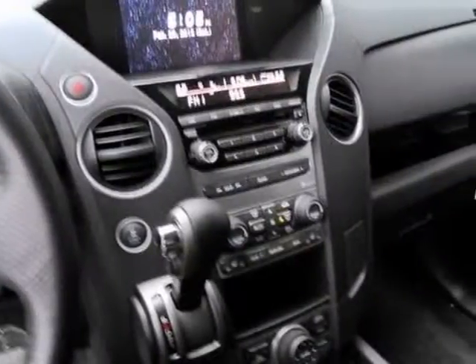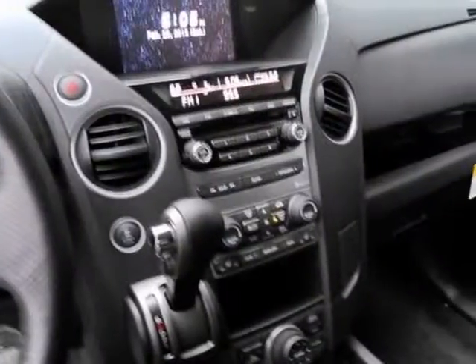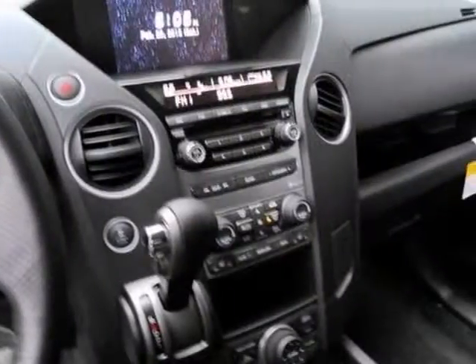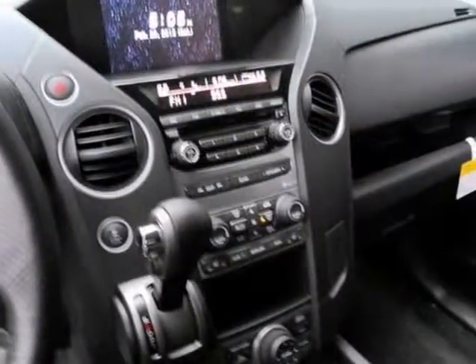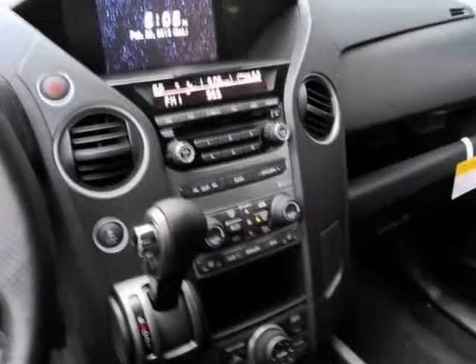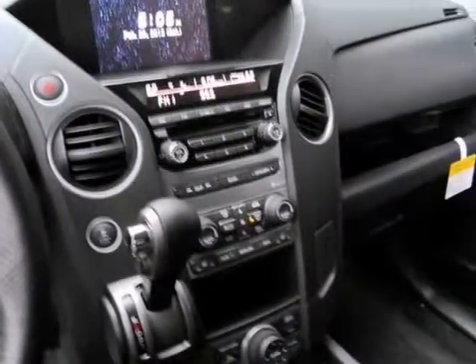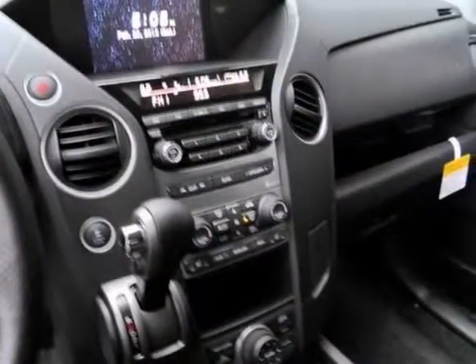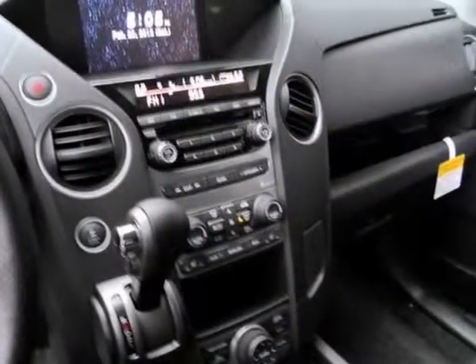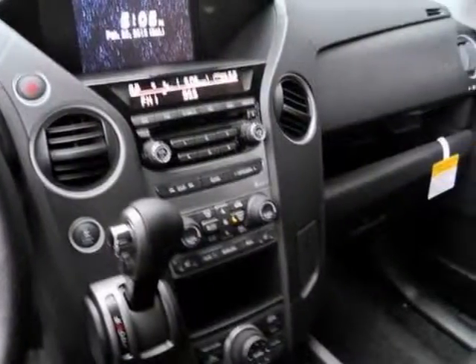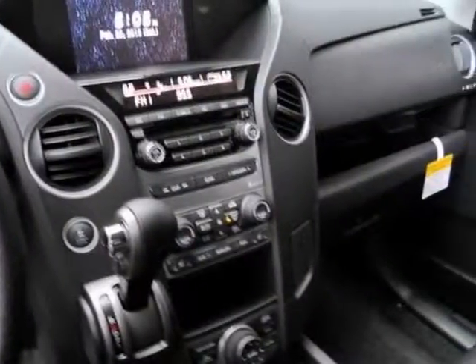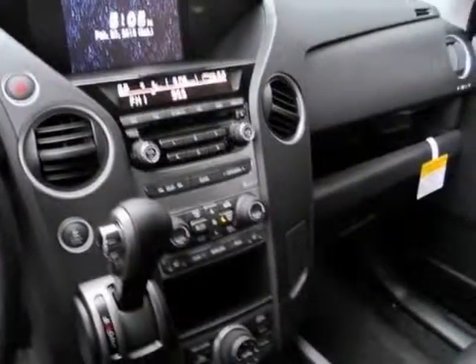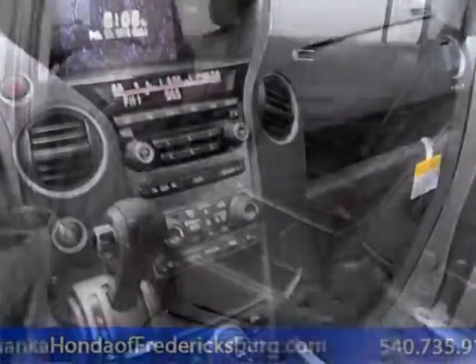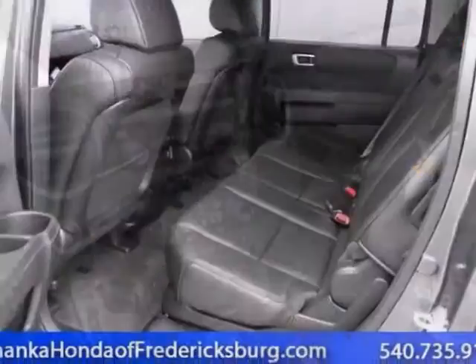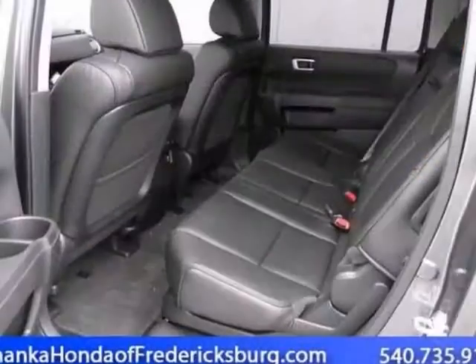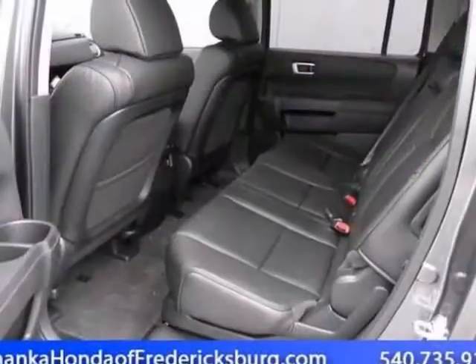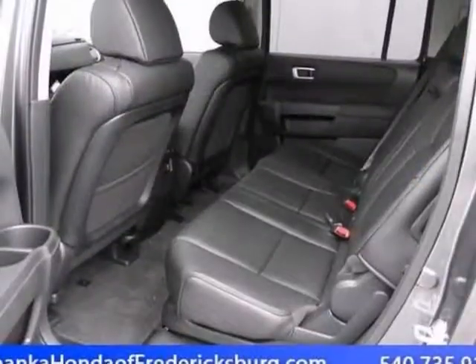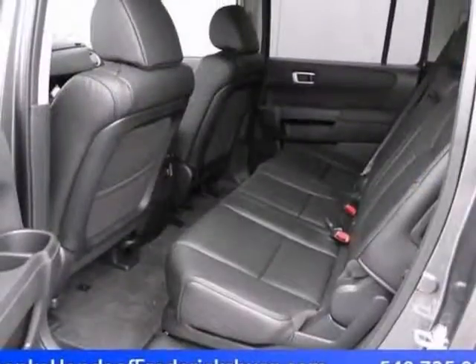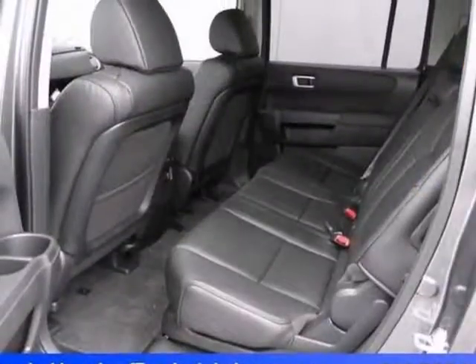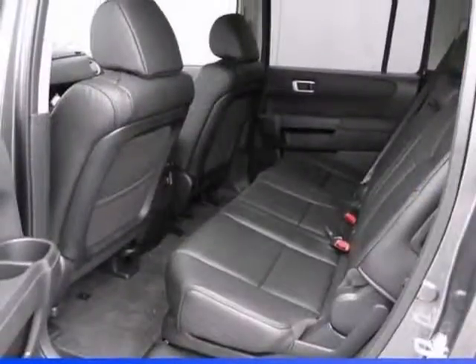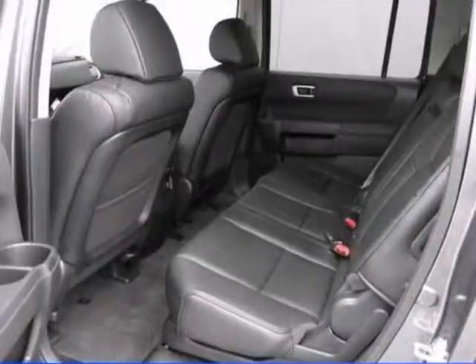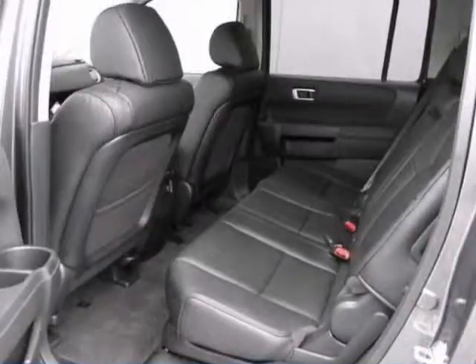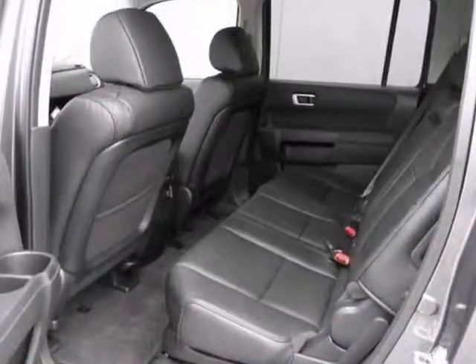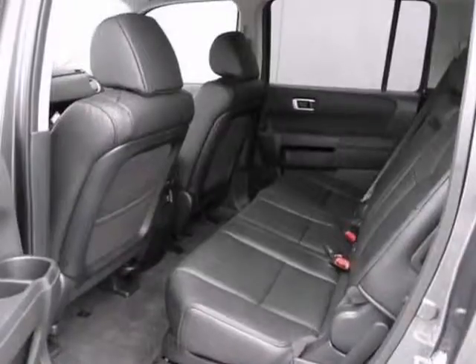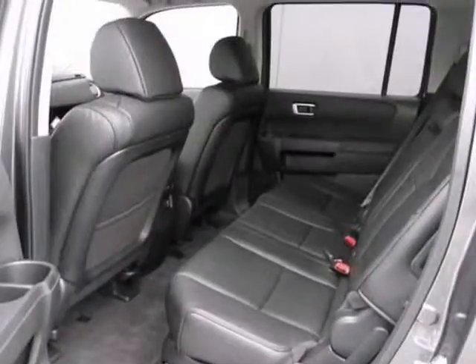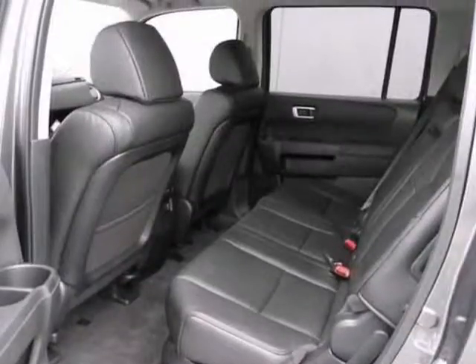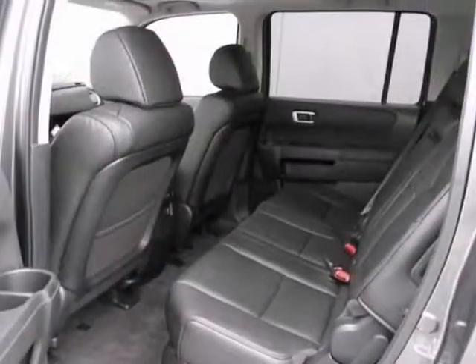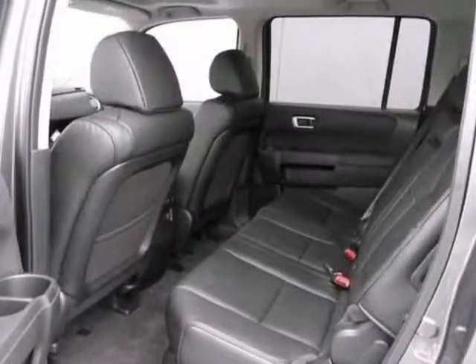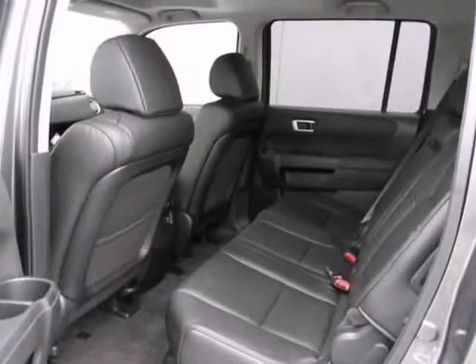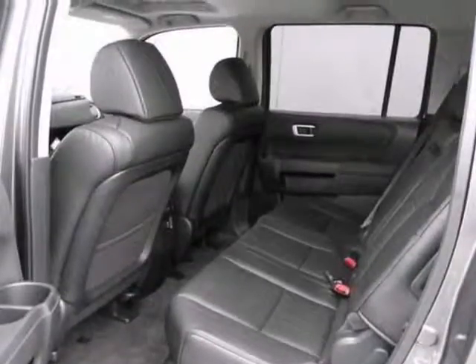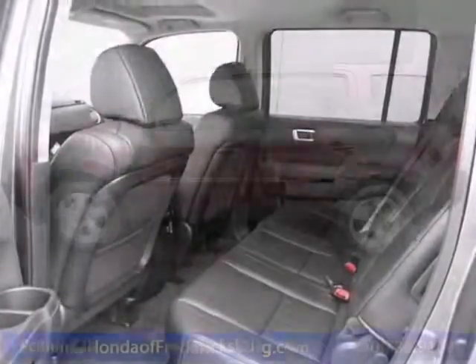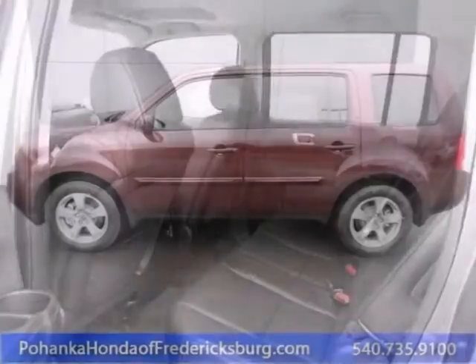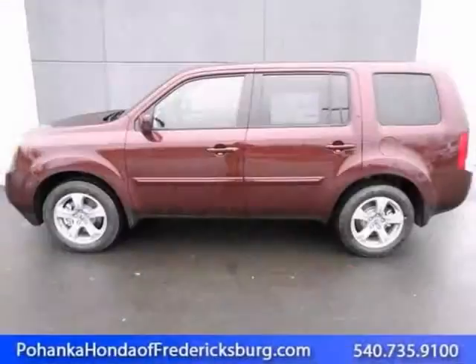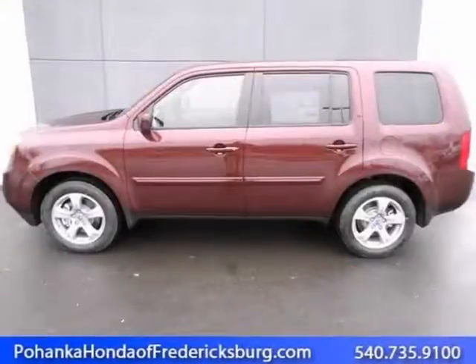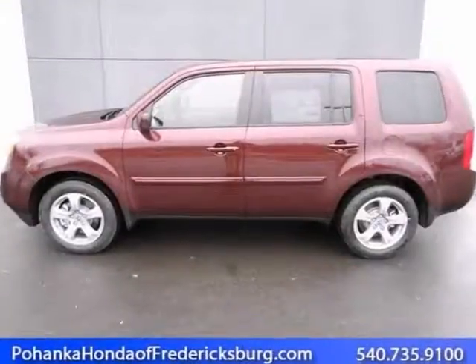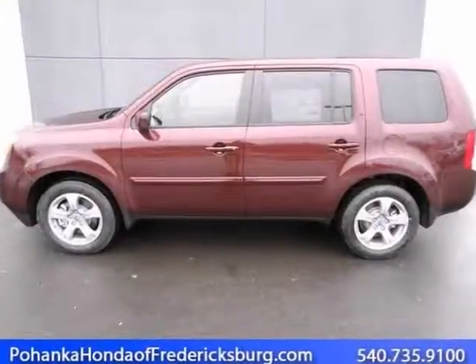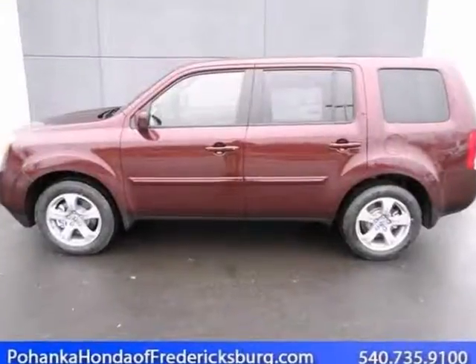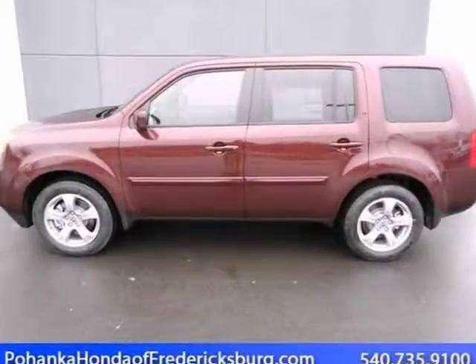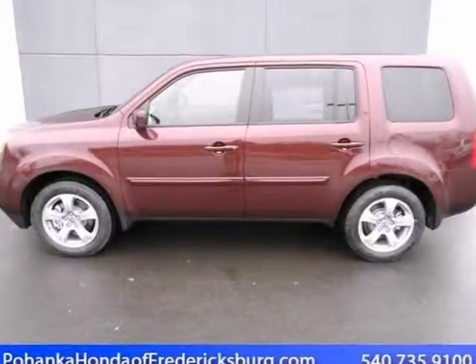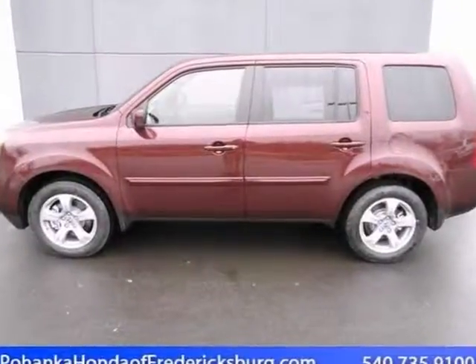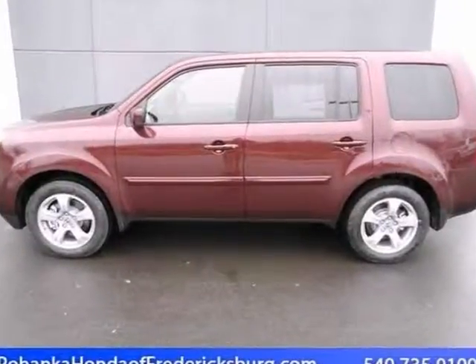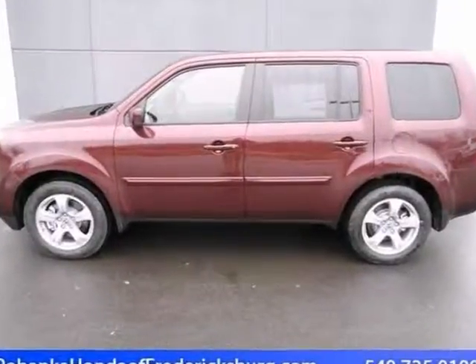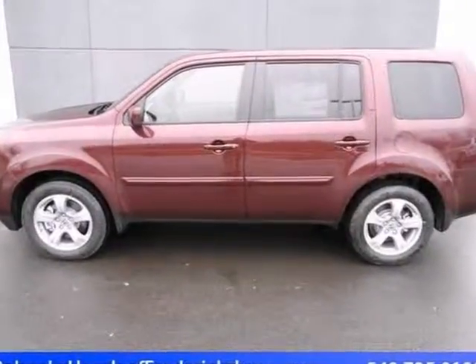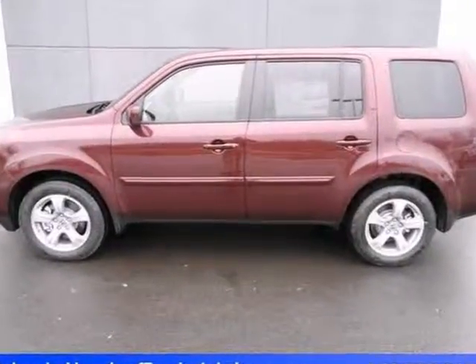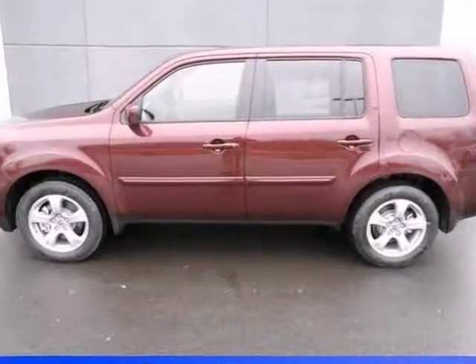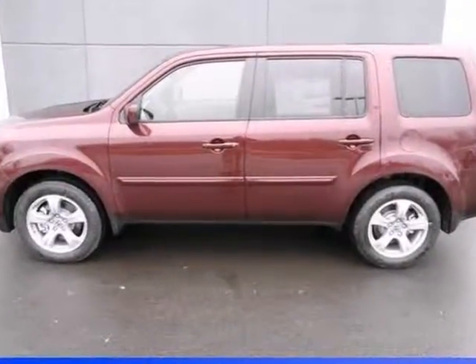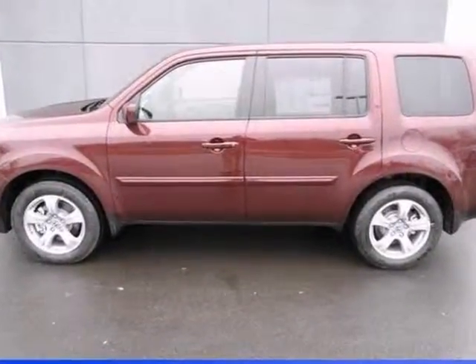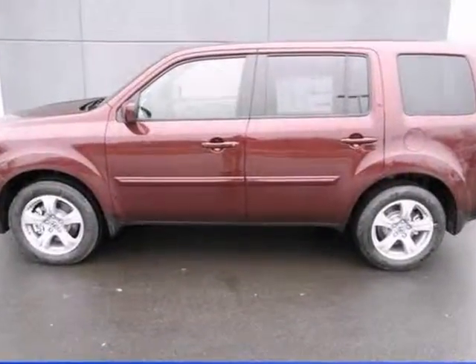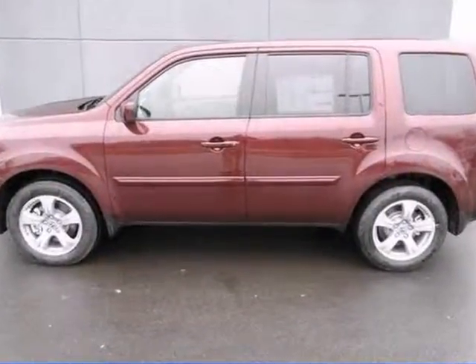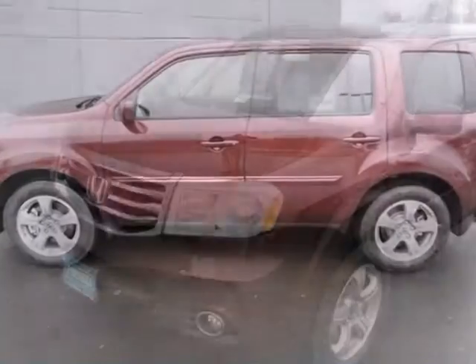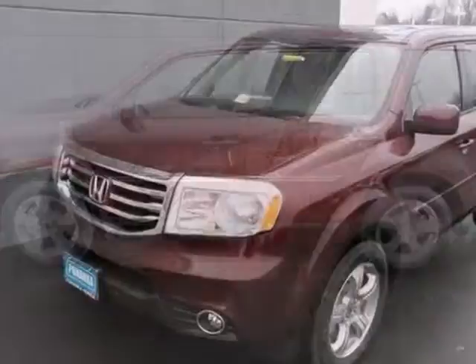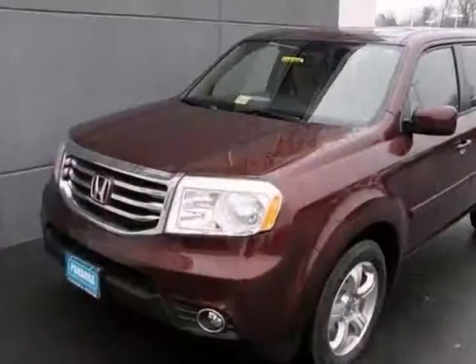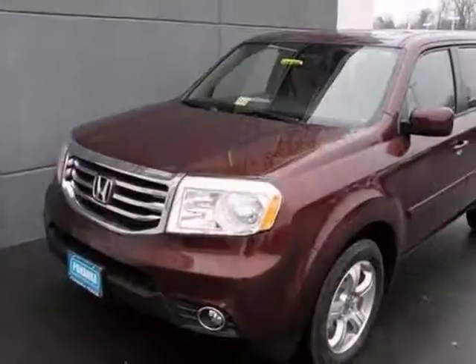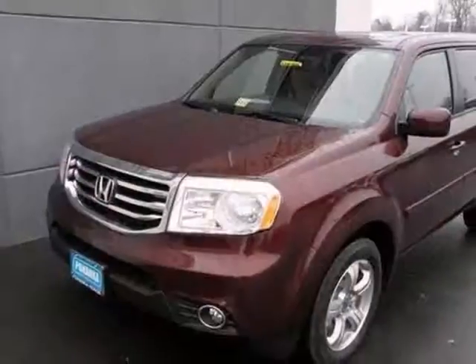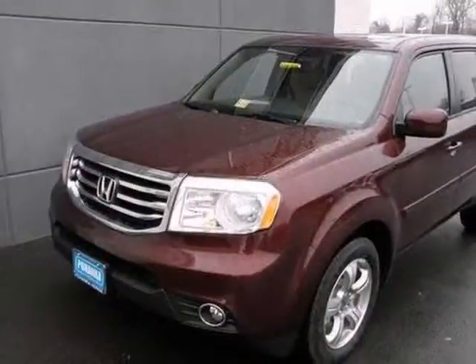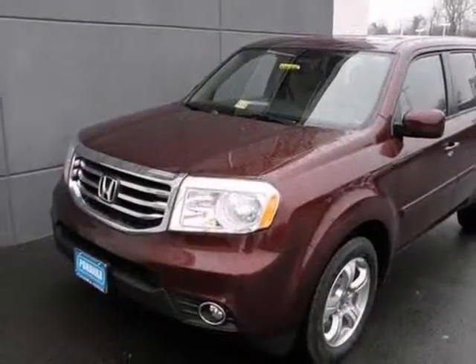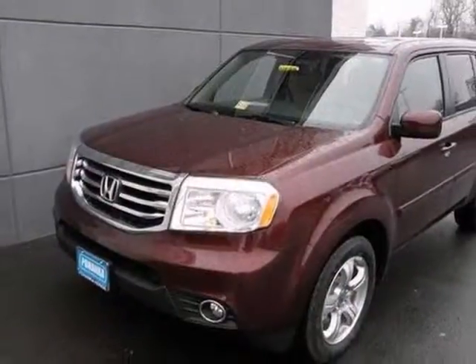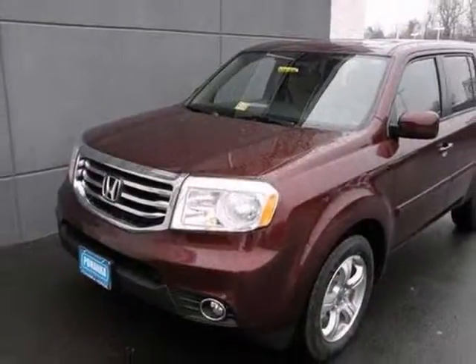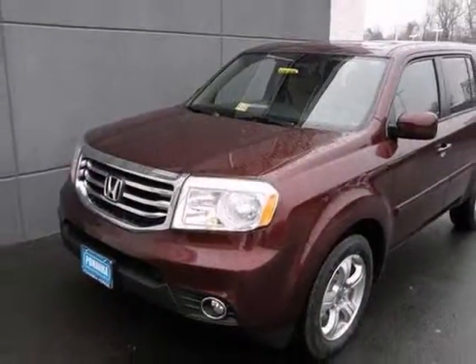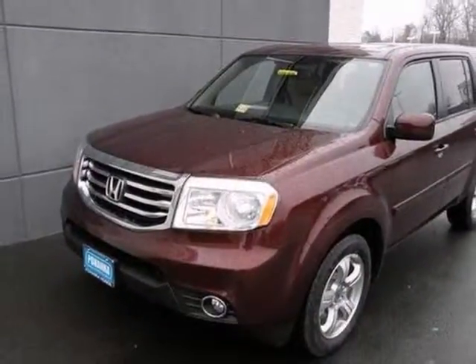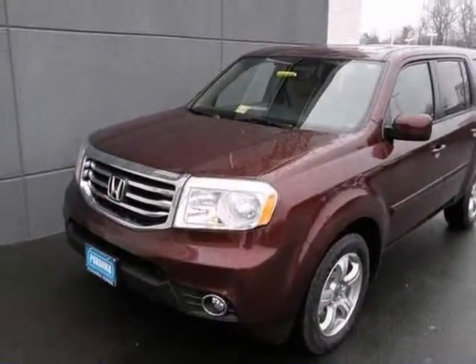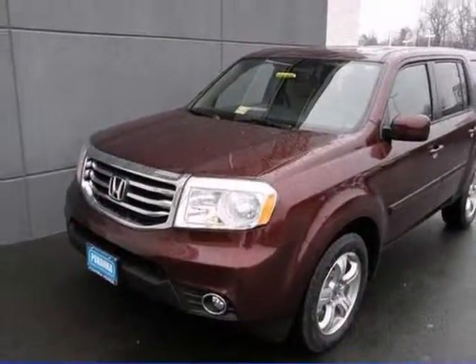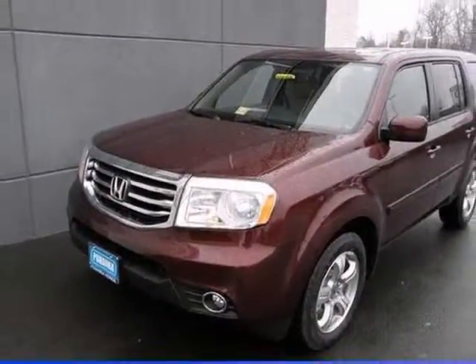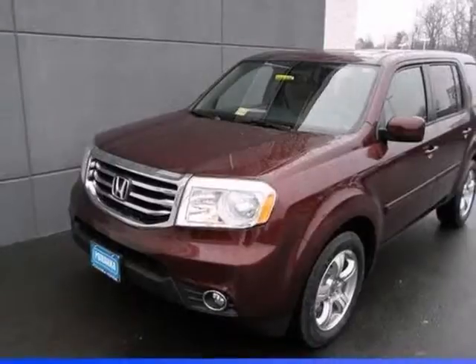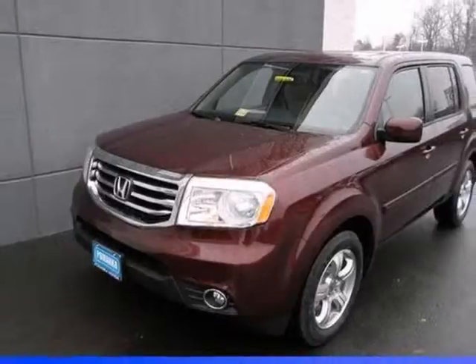It features four-wheel drive, dual-zone climate control, a CD player, and heated leather seats. Call us today to schedule a test drive.